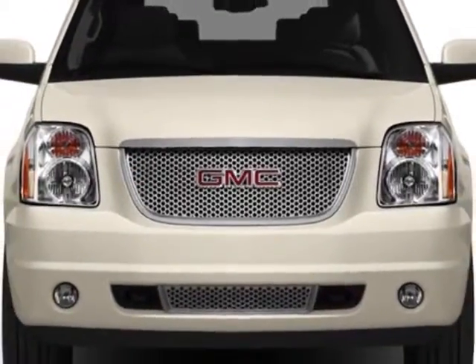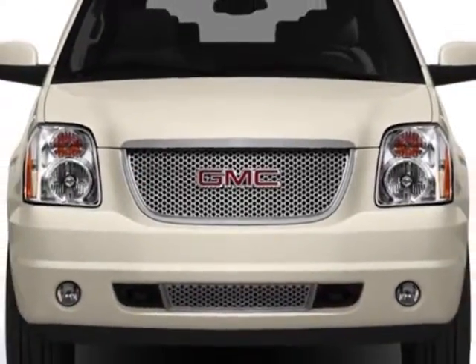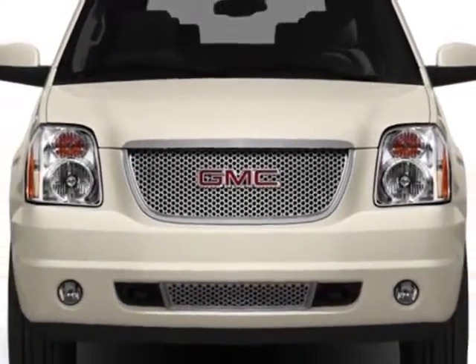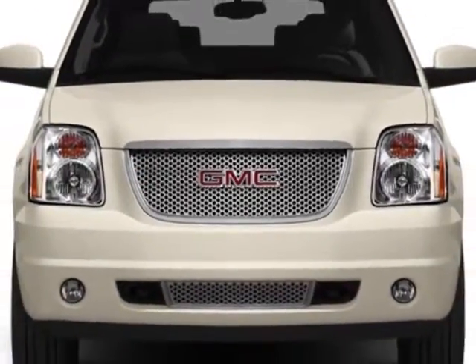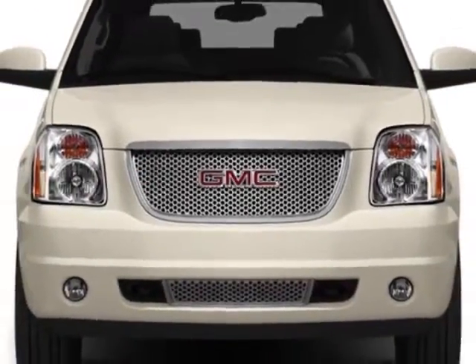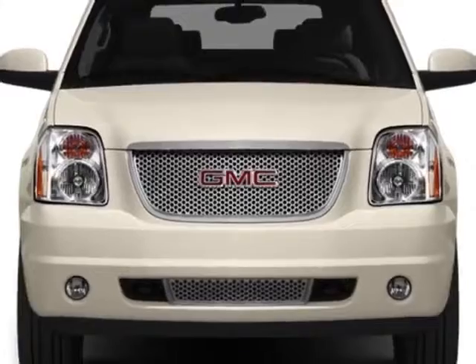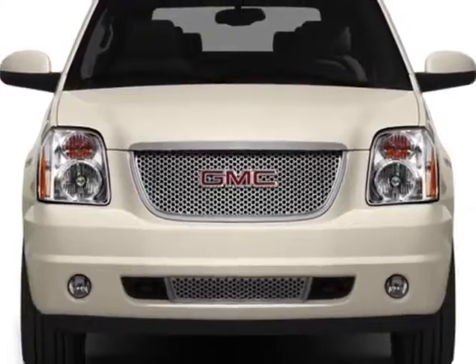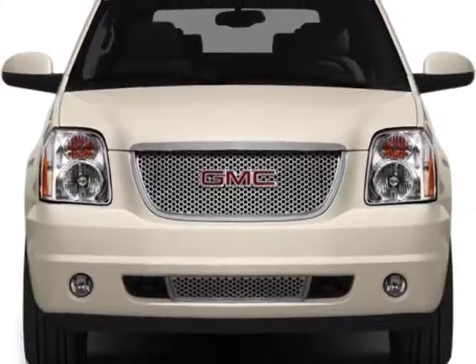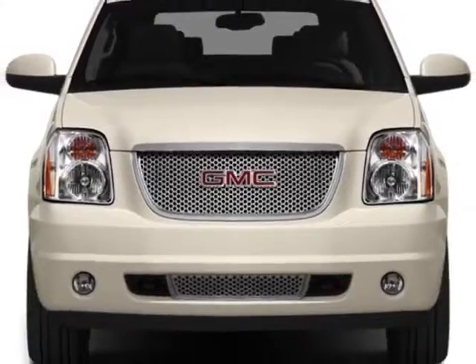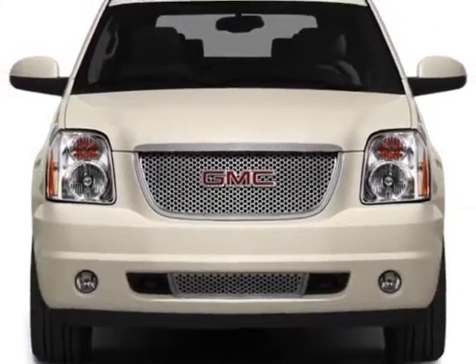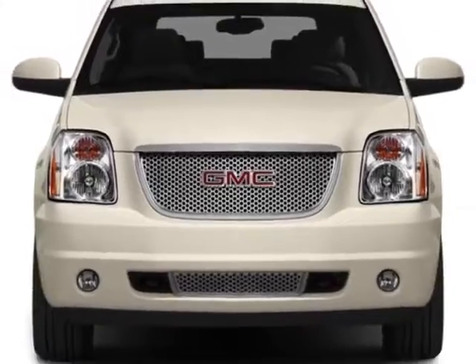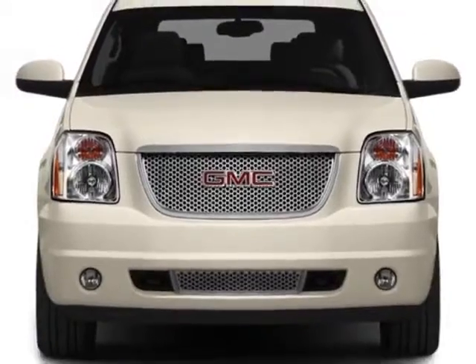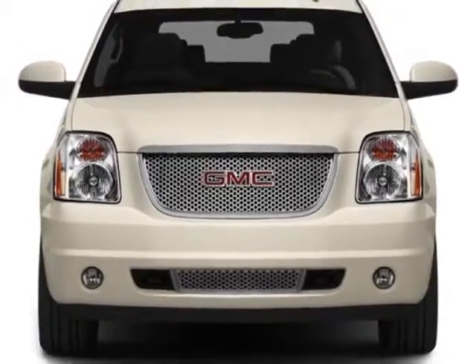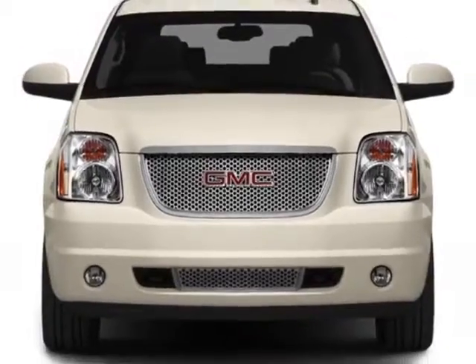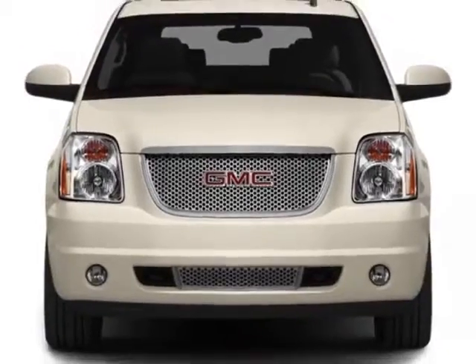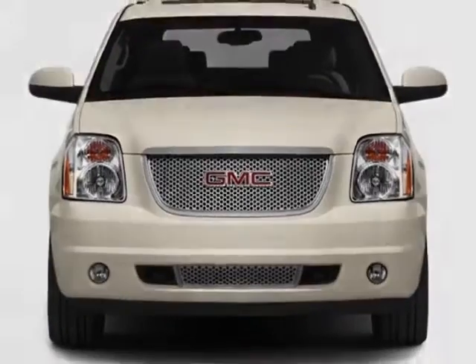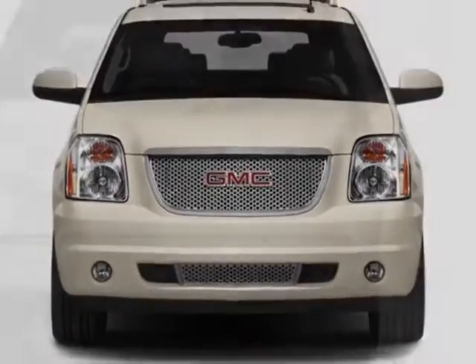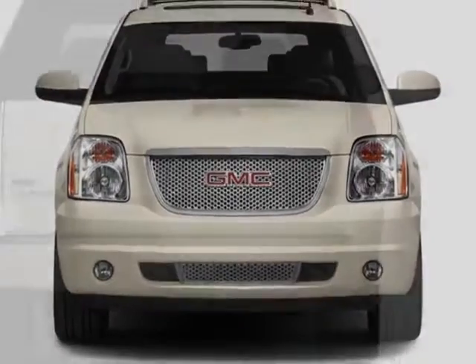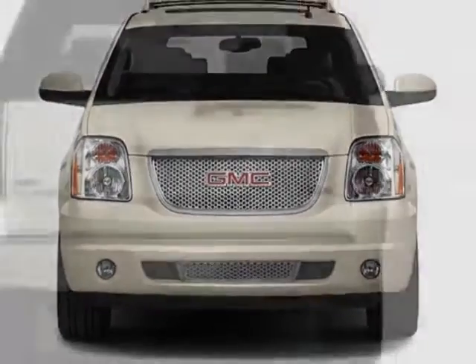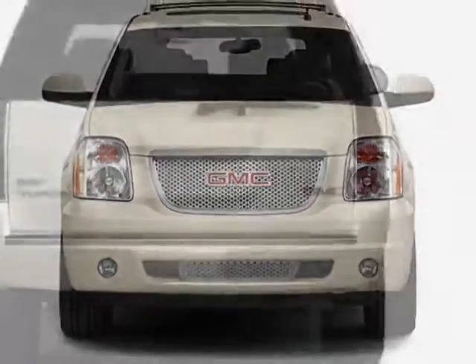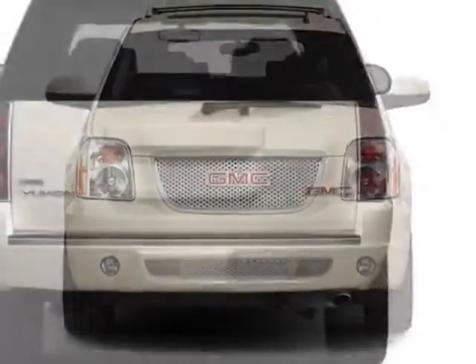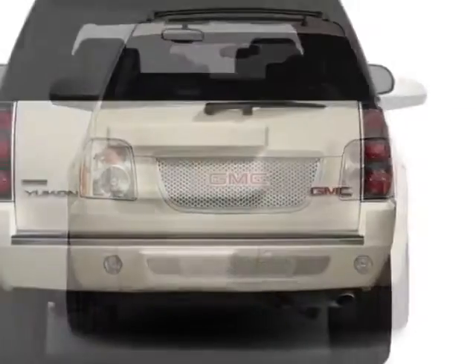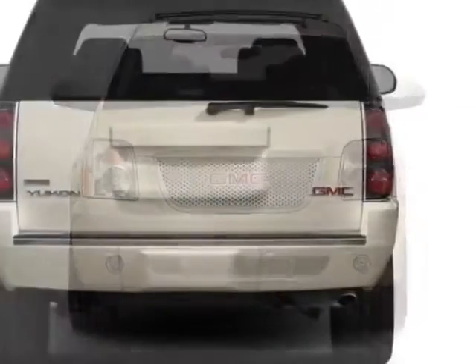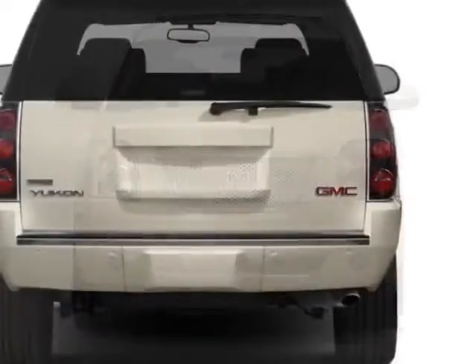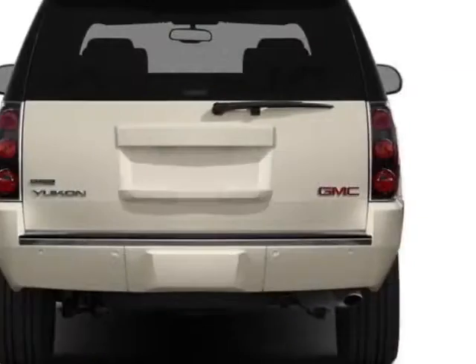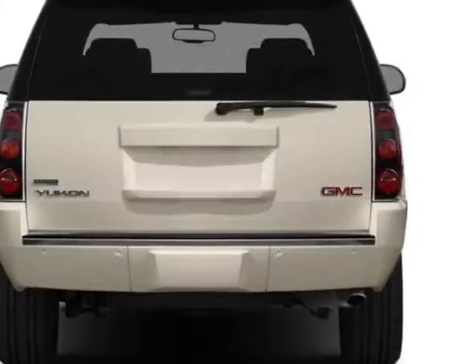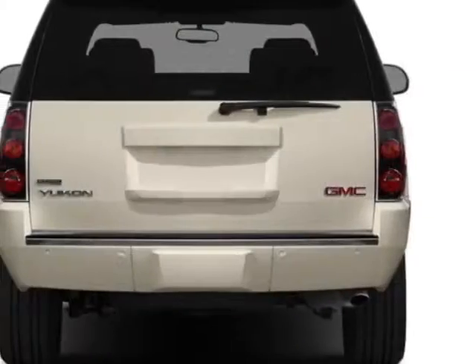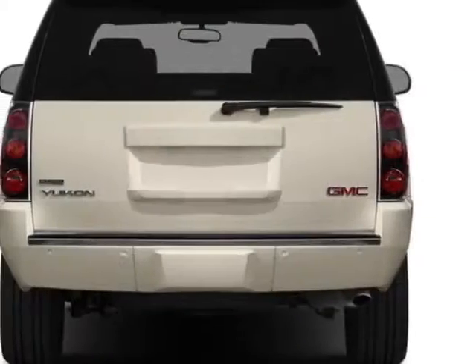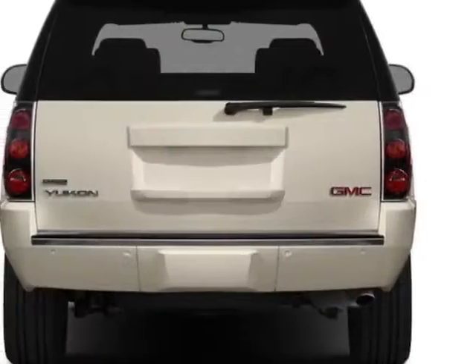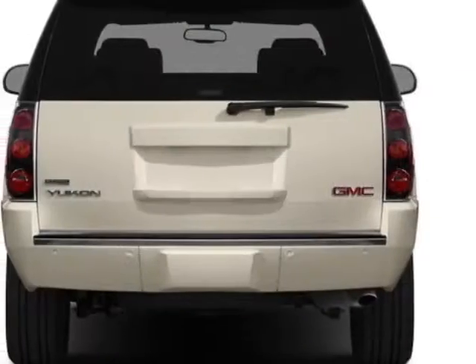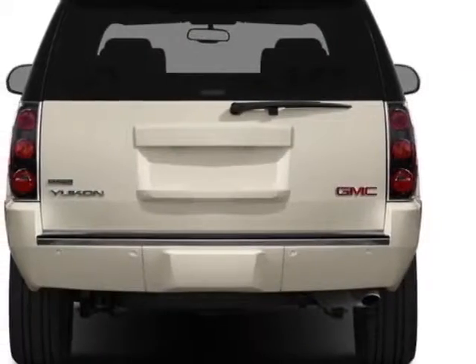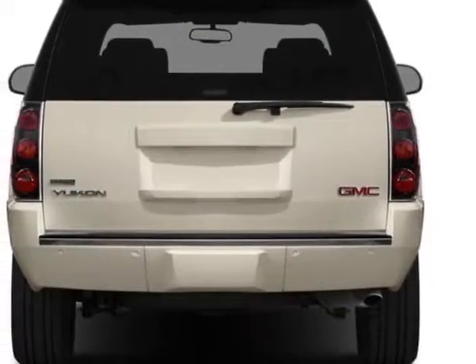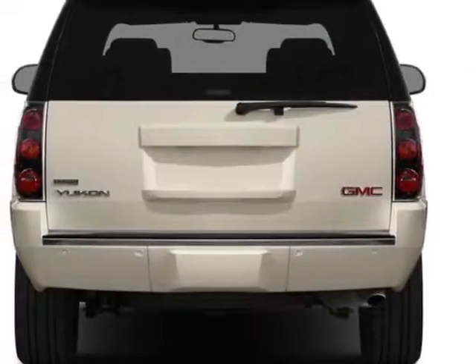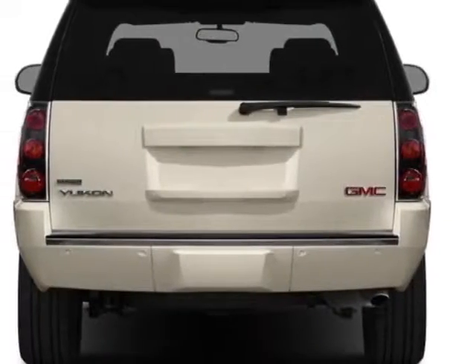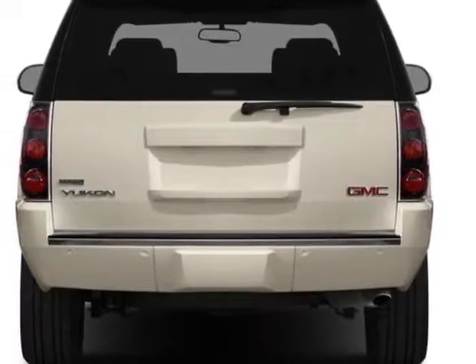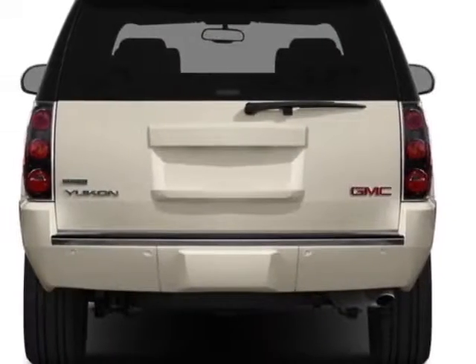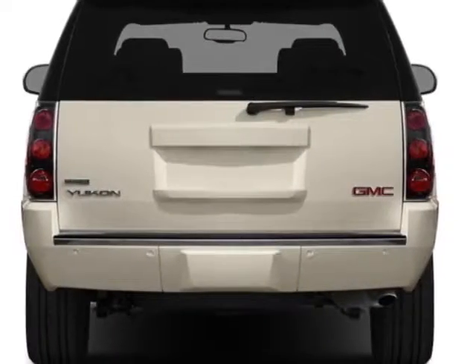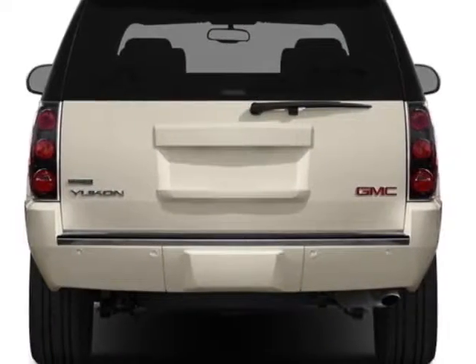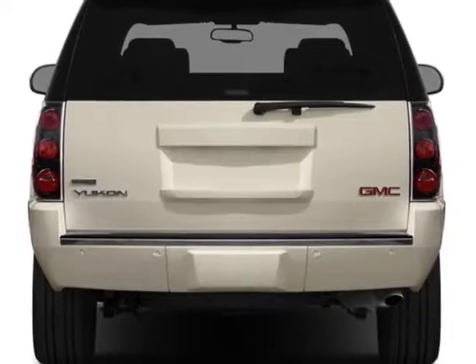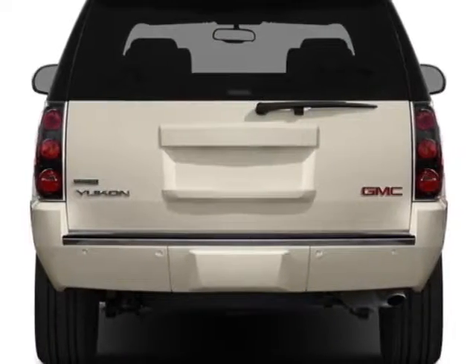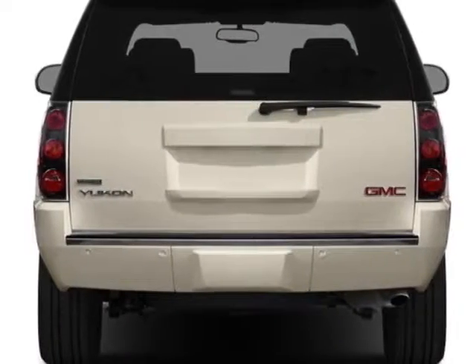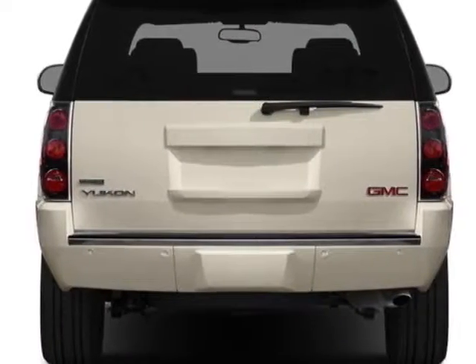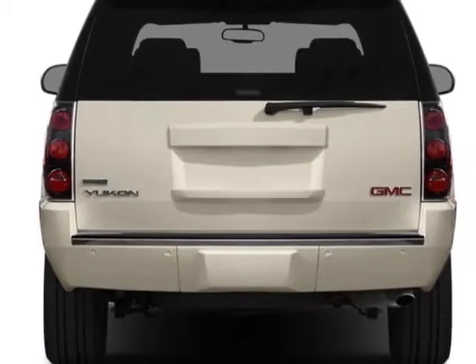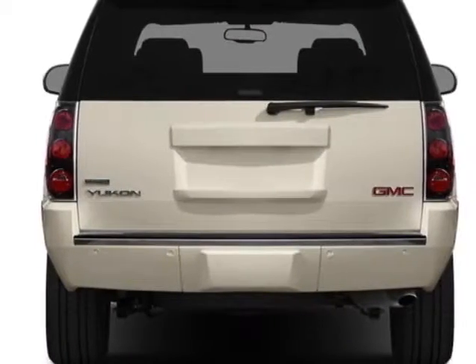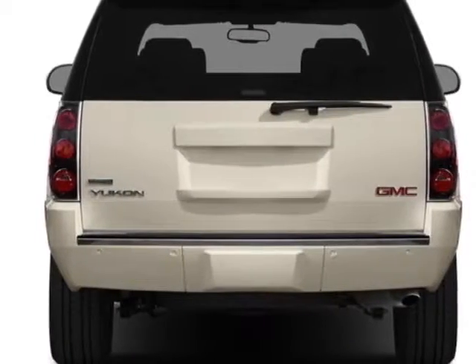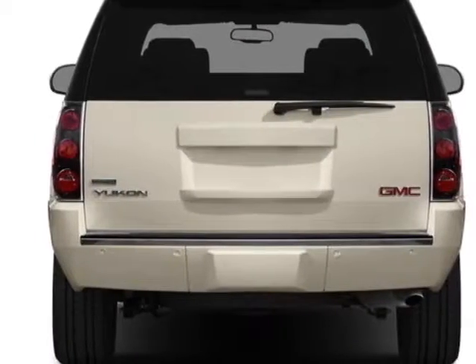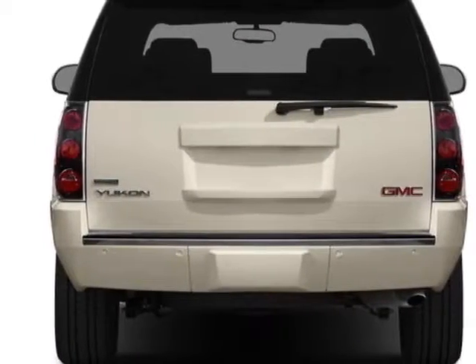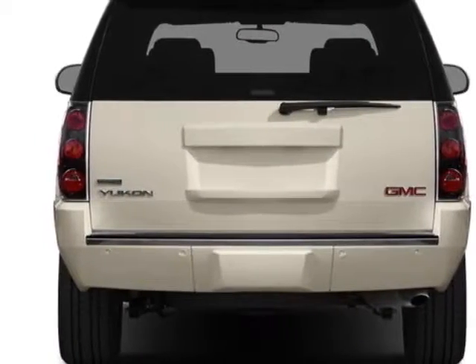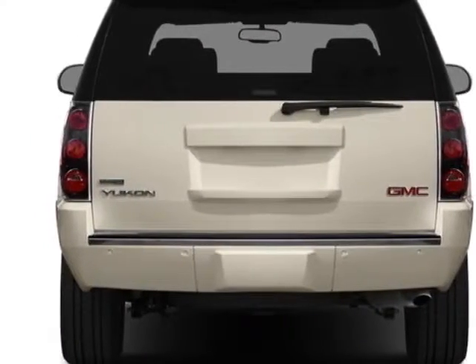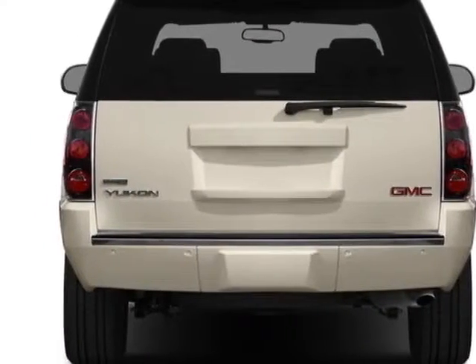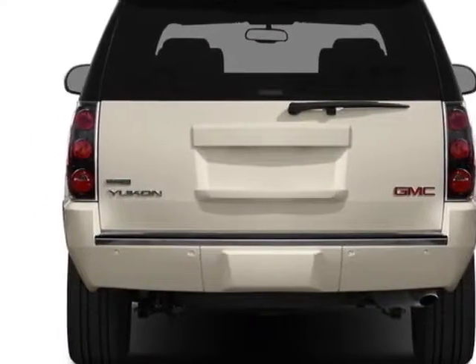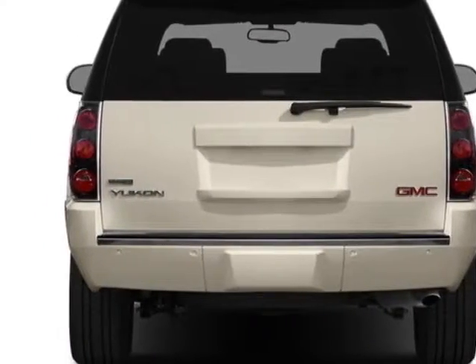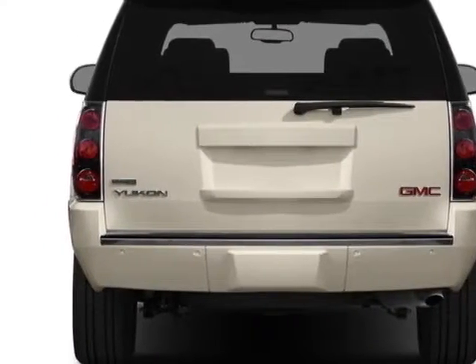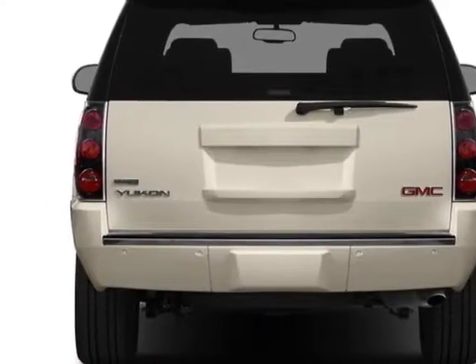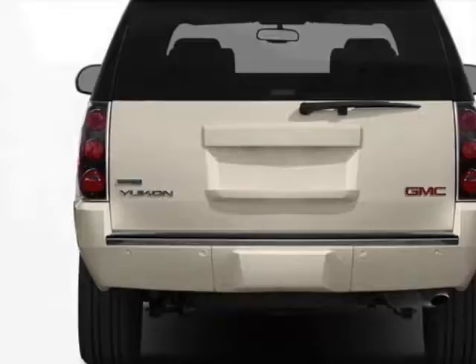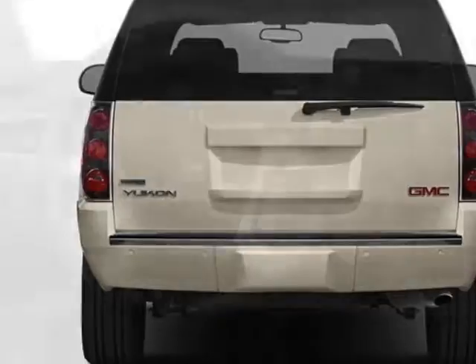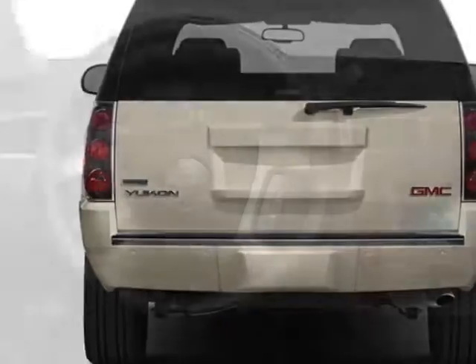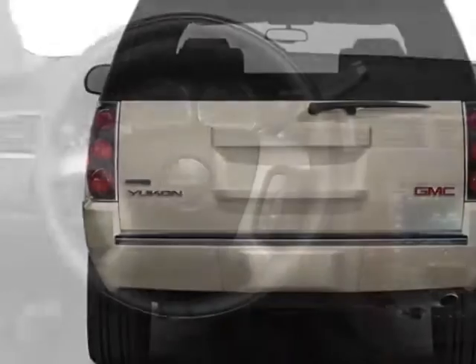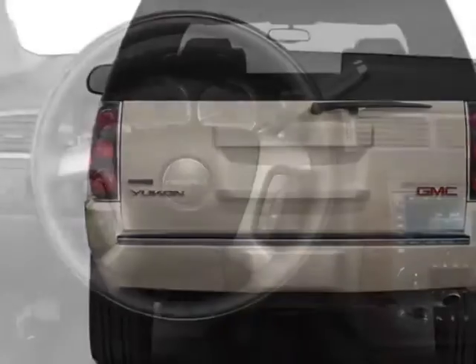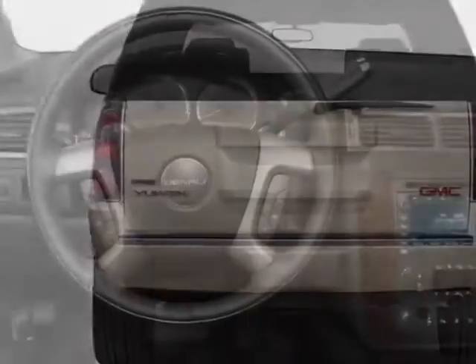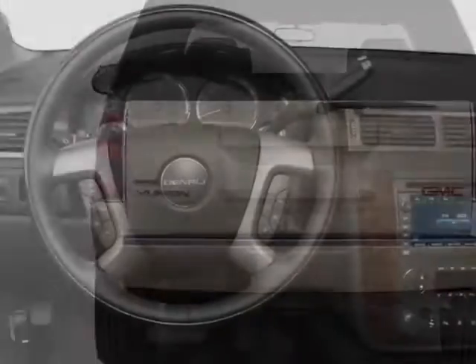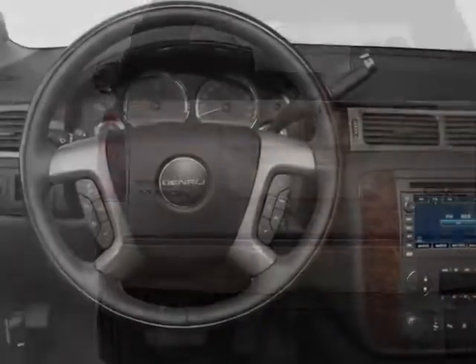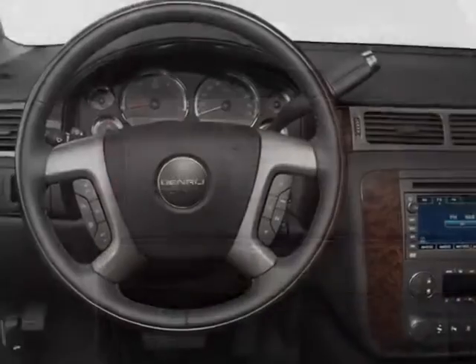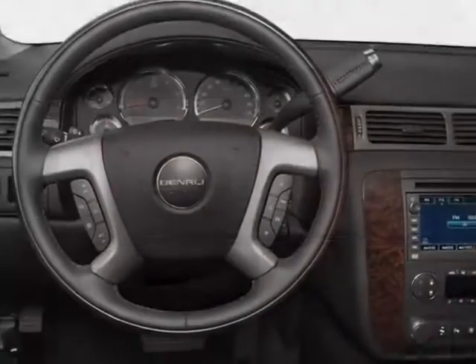This Yukon boasts a 6.2 liter engine and has a 6-speed automatic transmission.